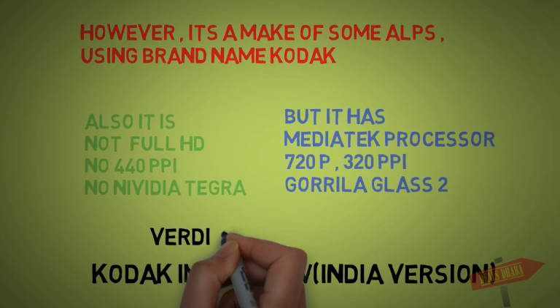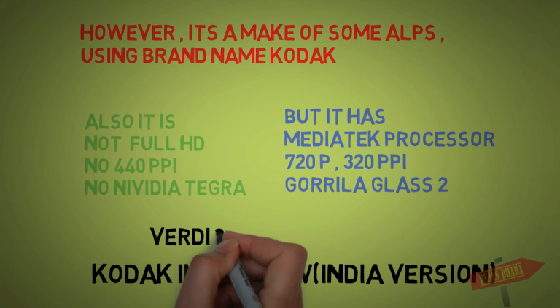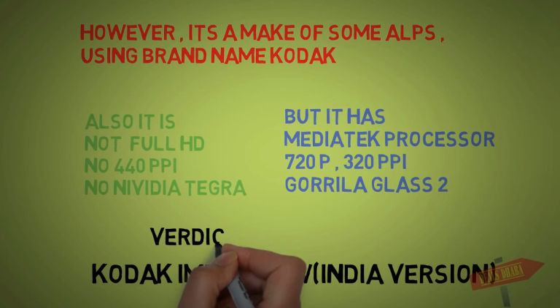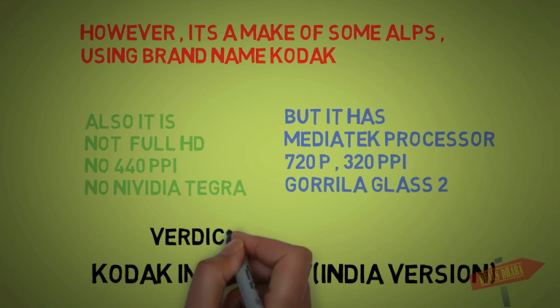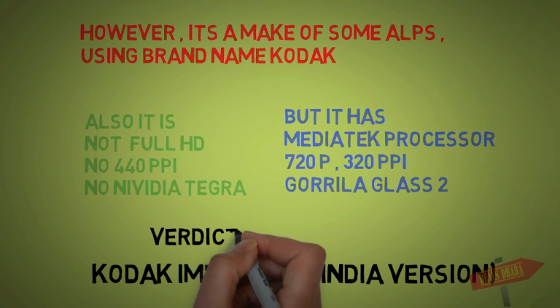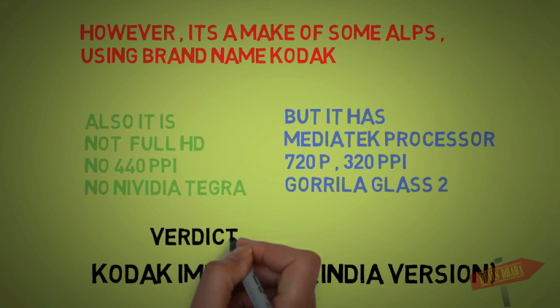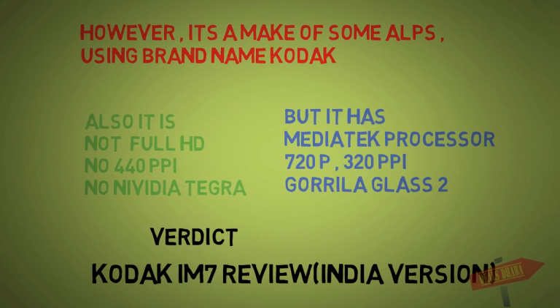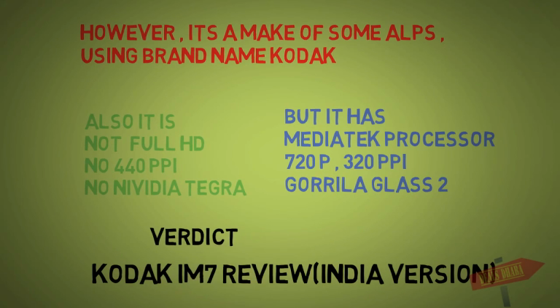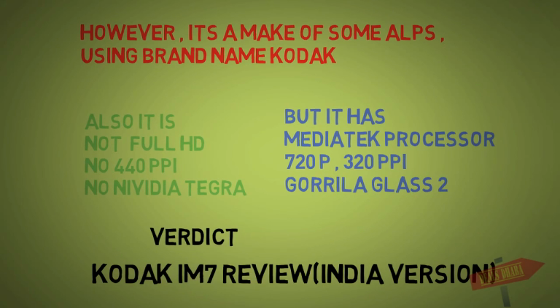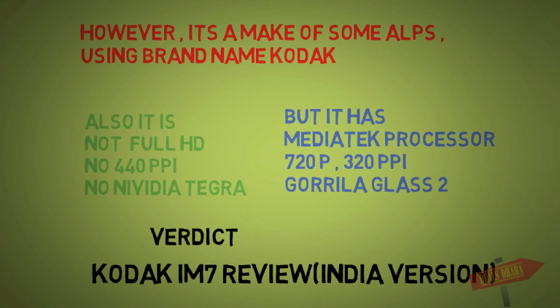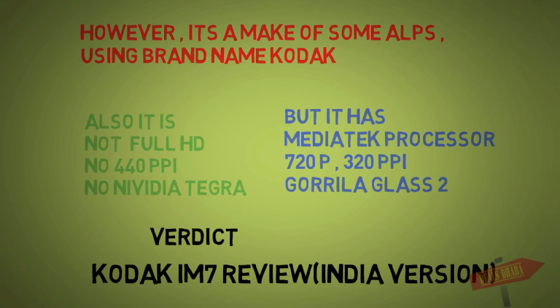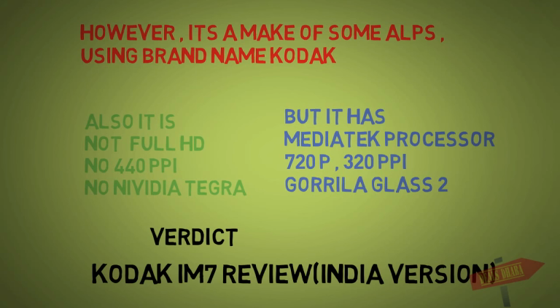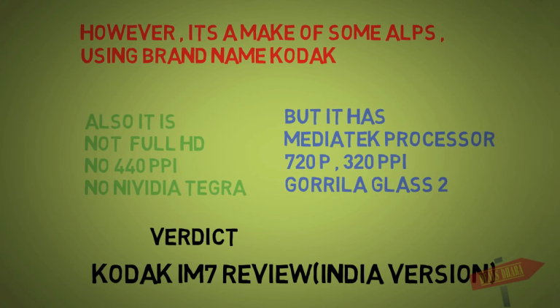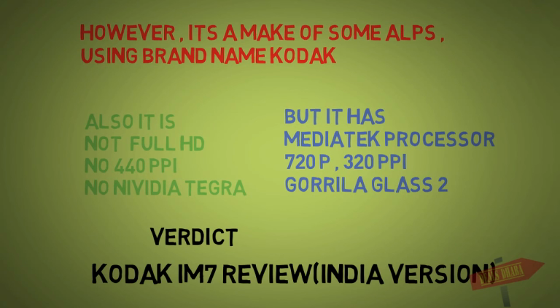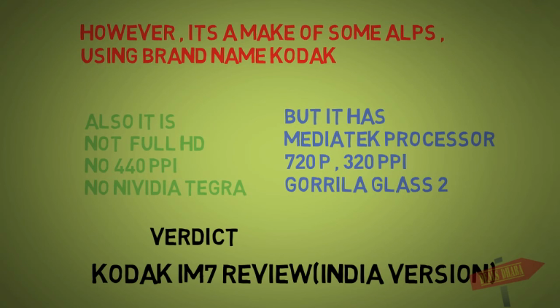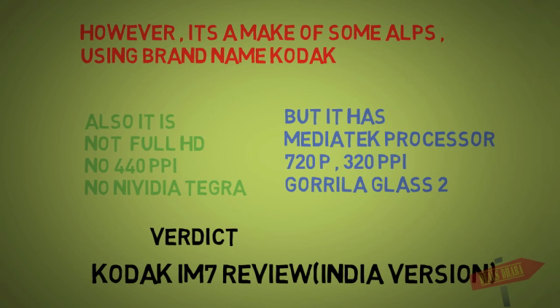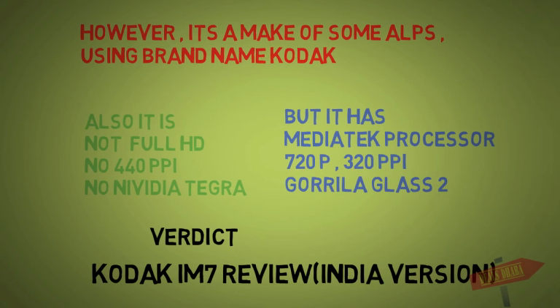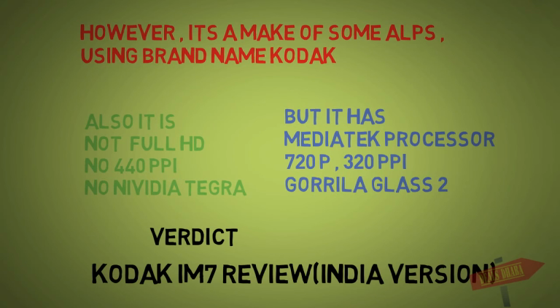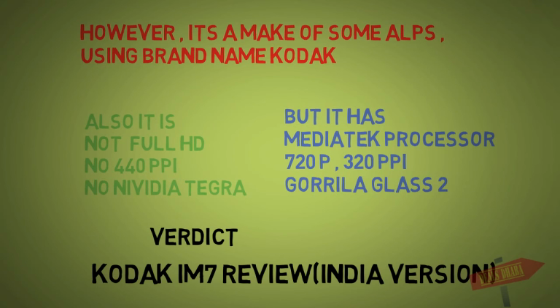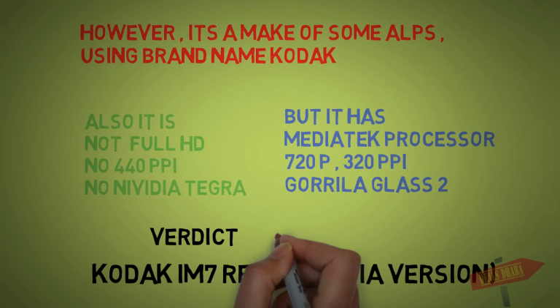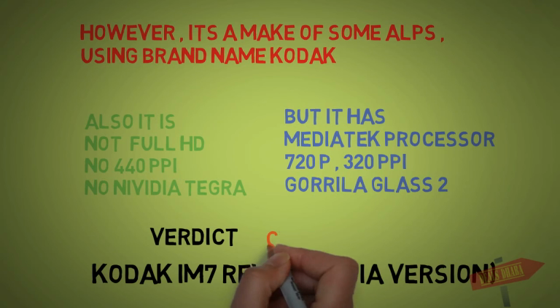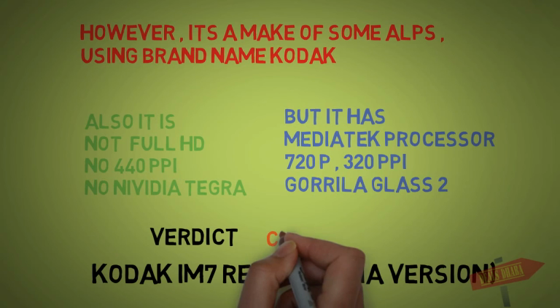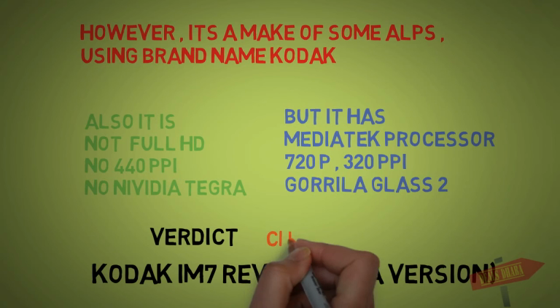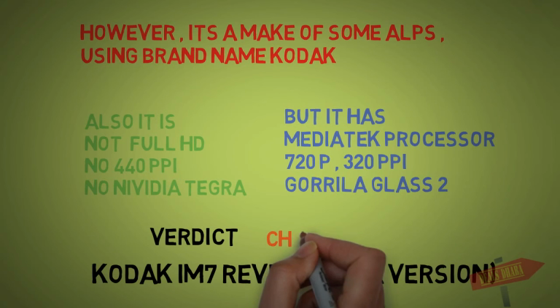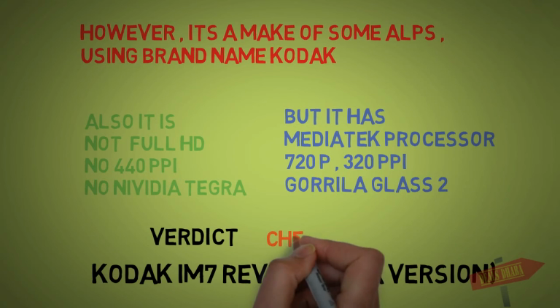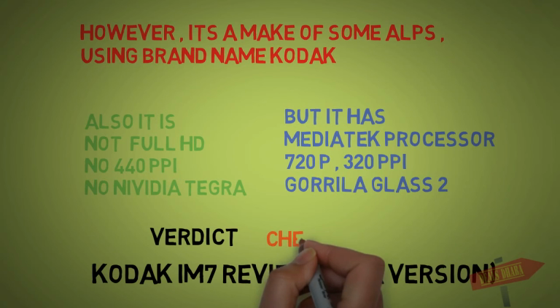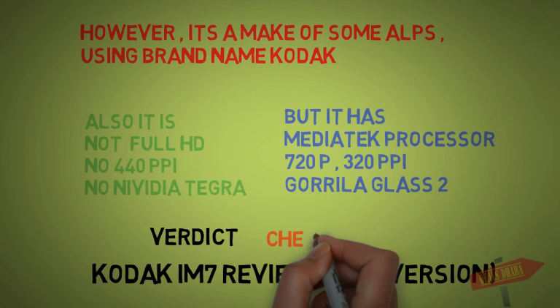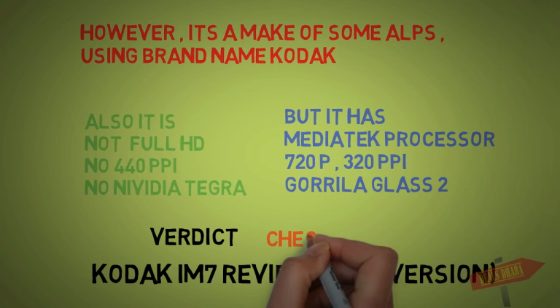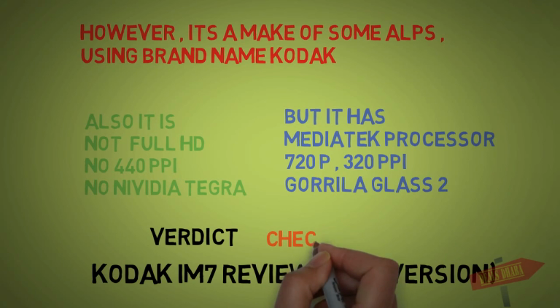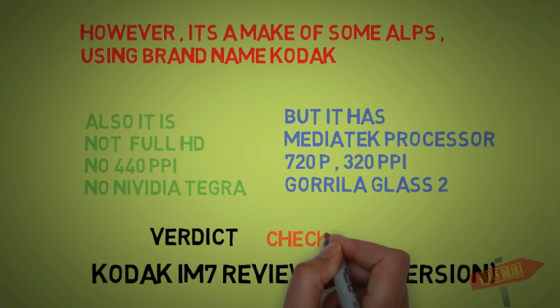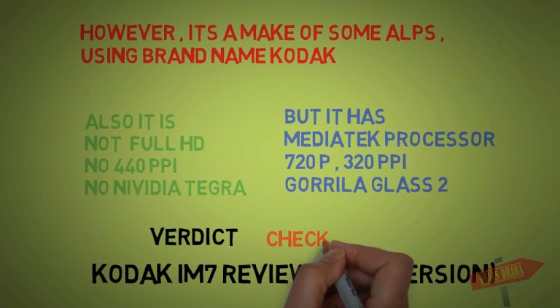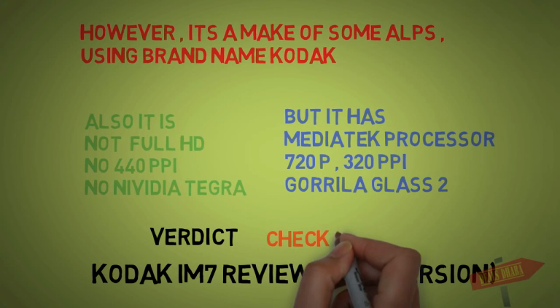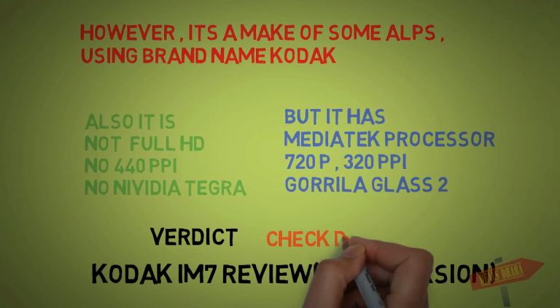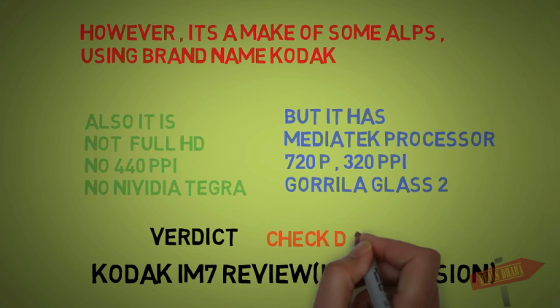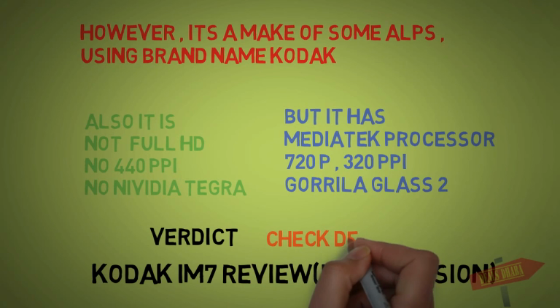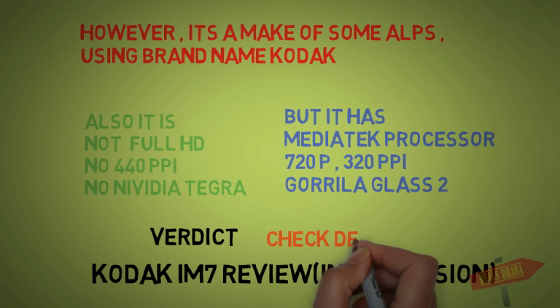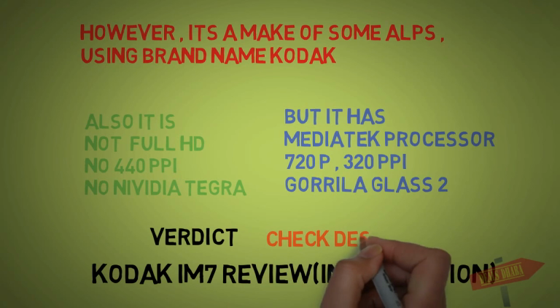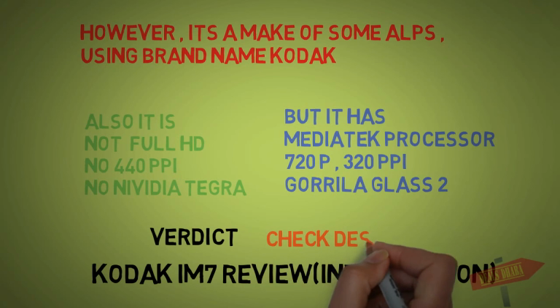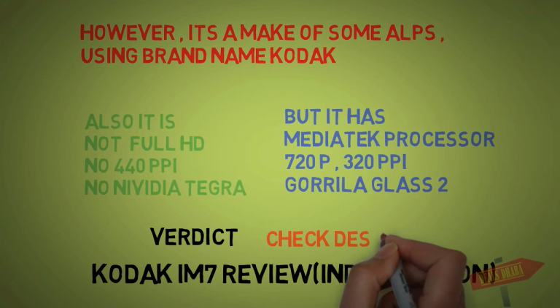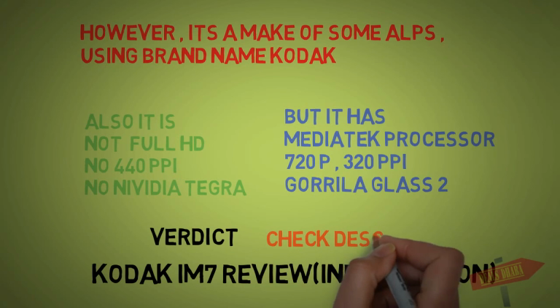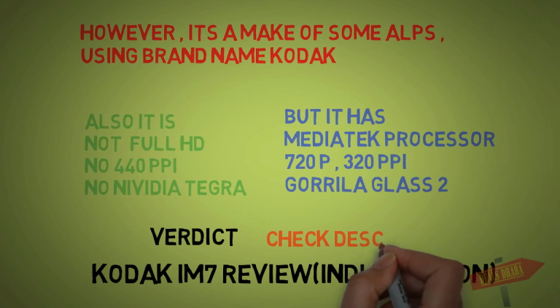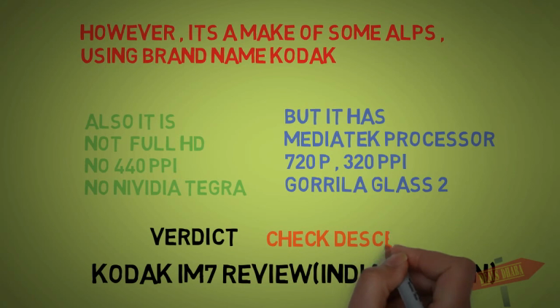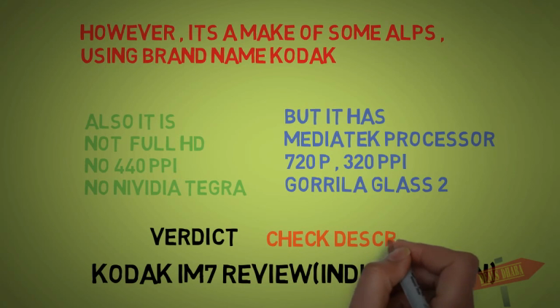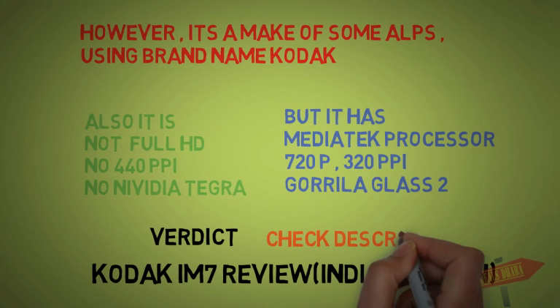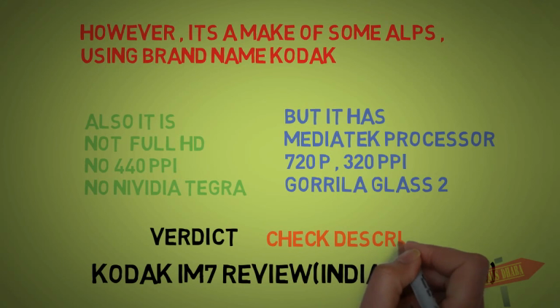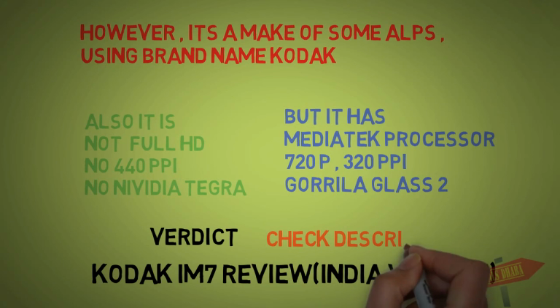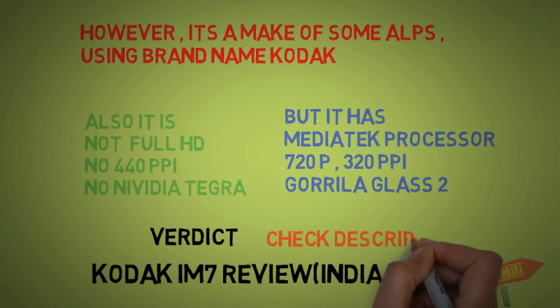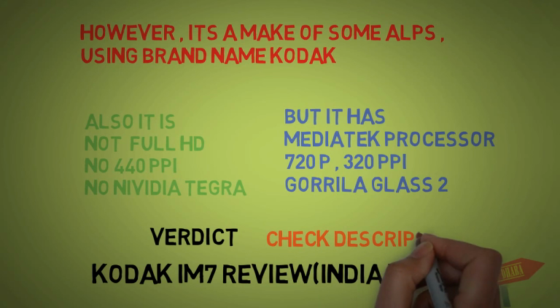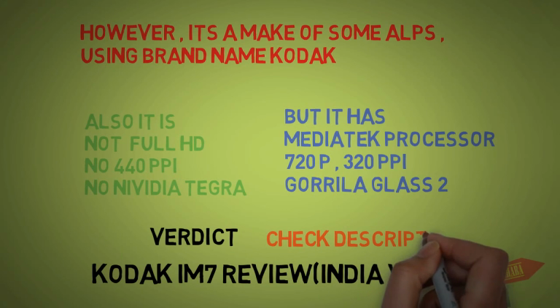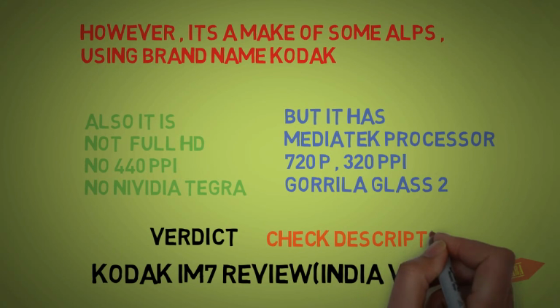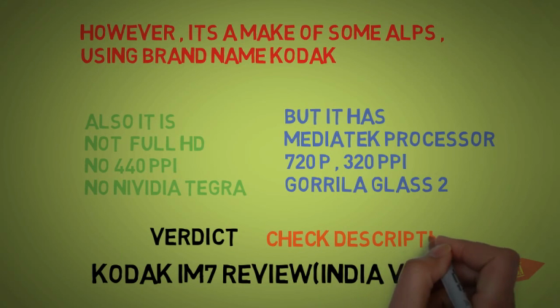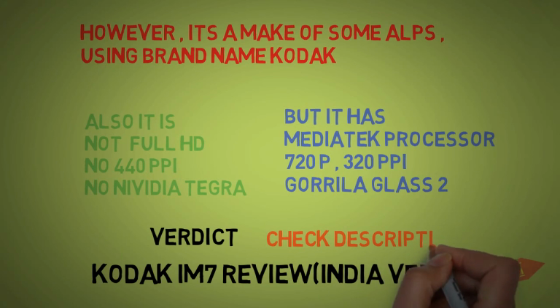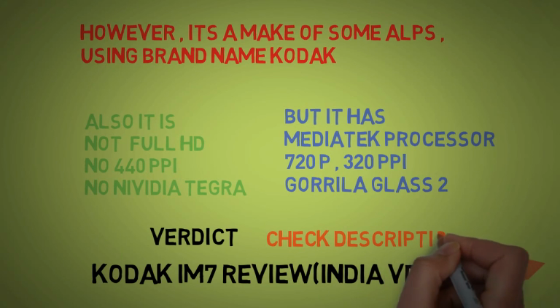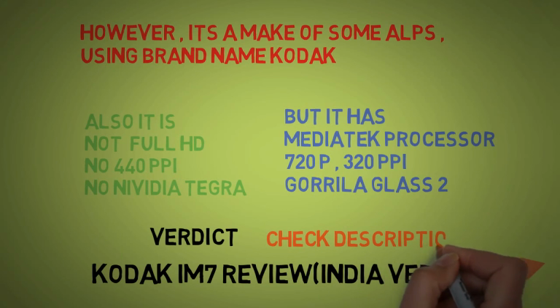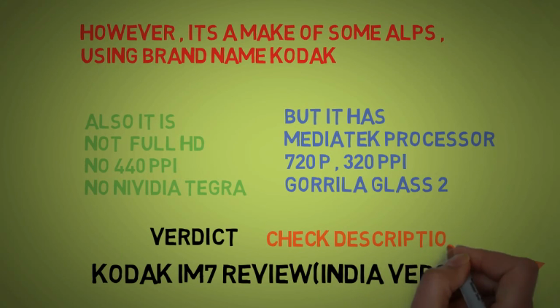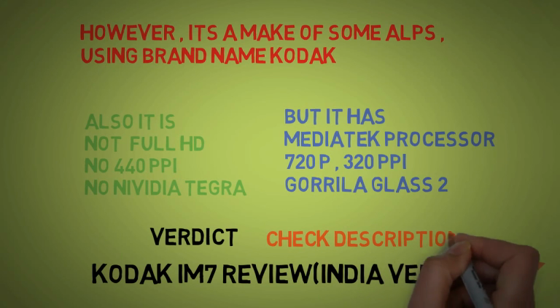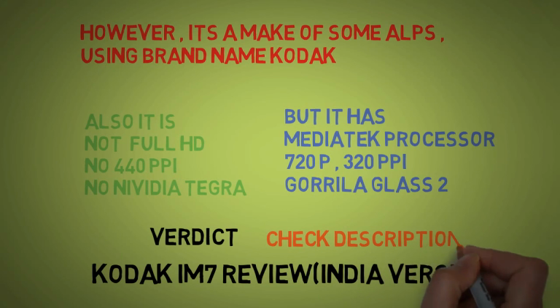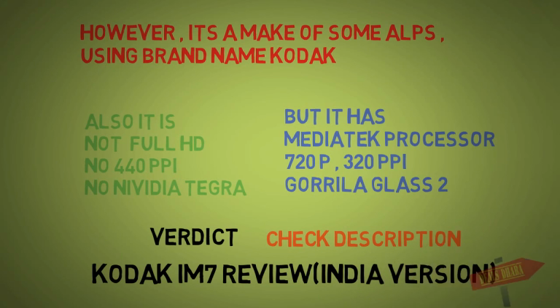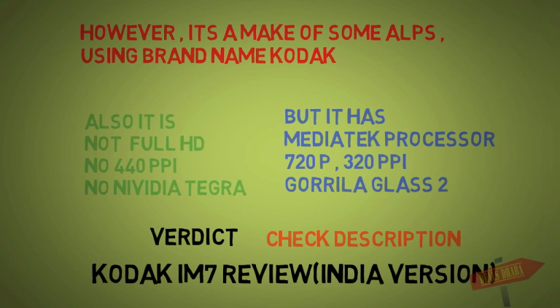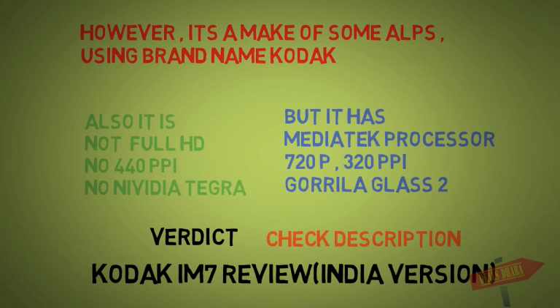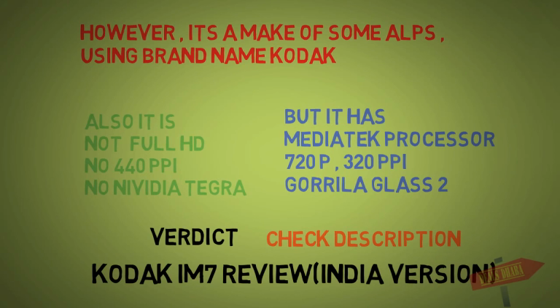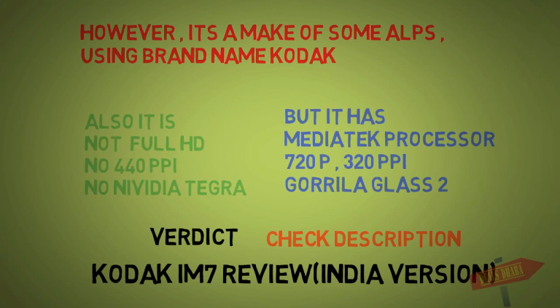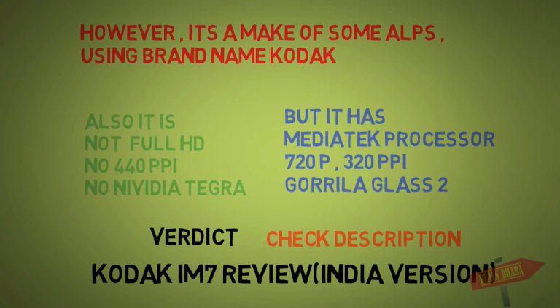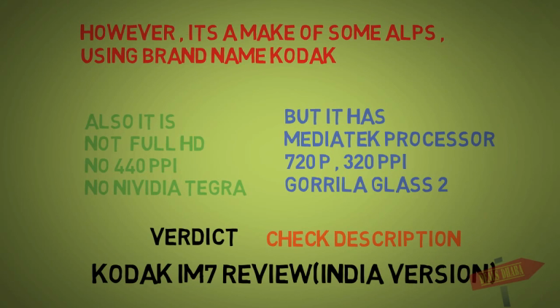My verdict is that you don't need it. But you can check the whole description for more details.